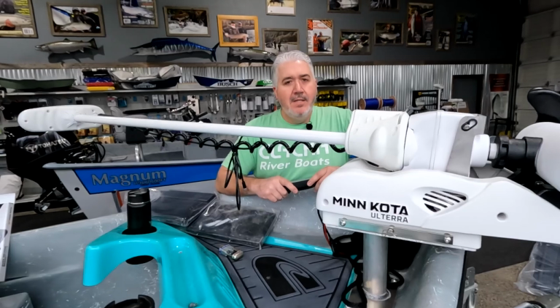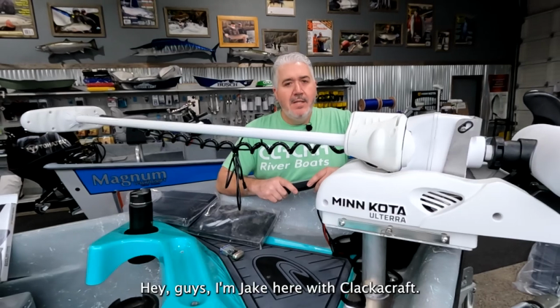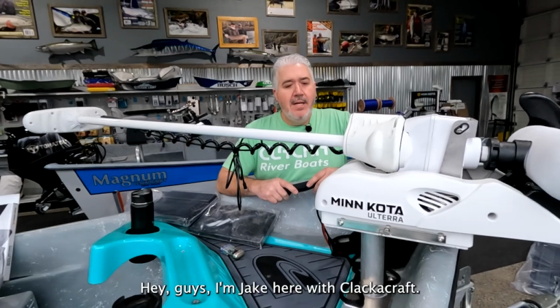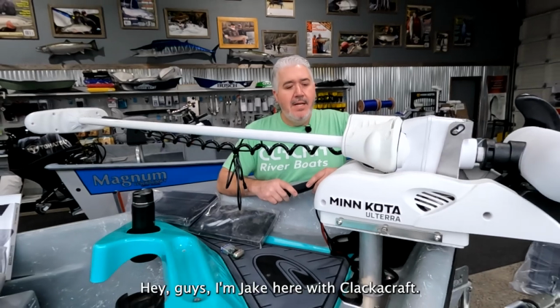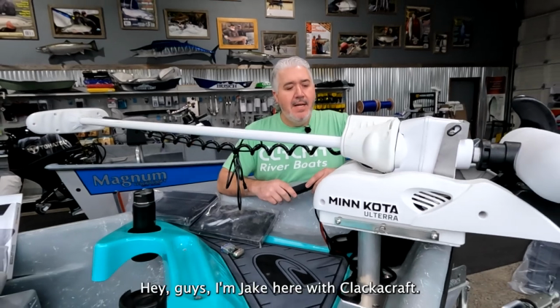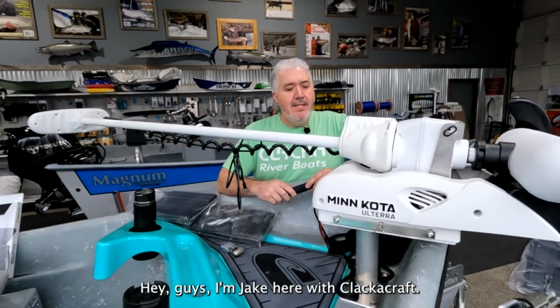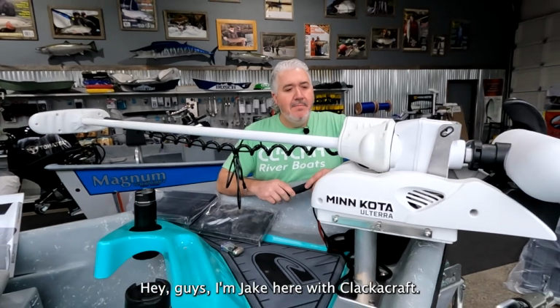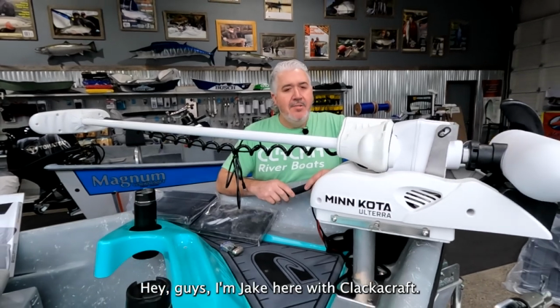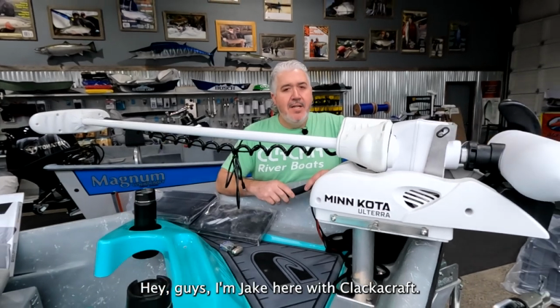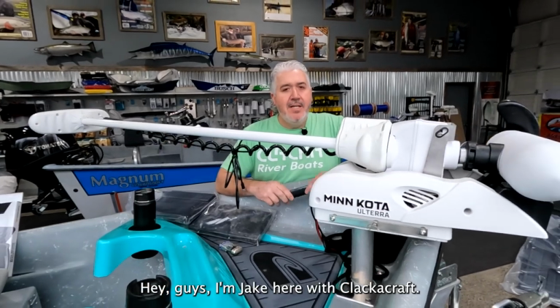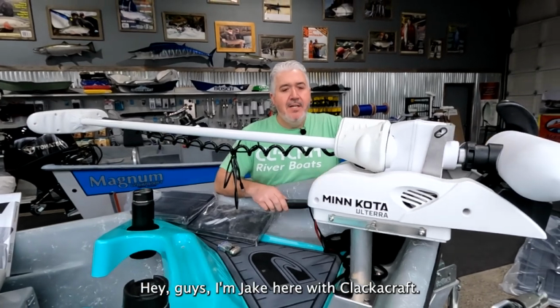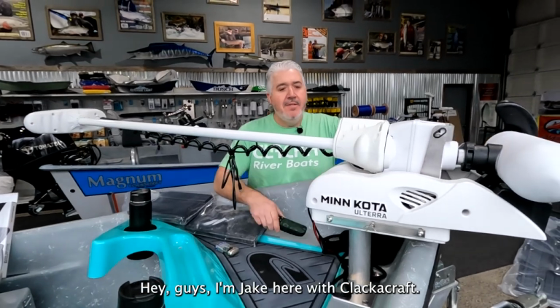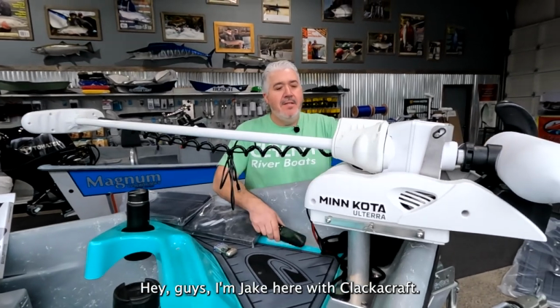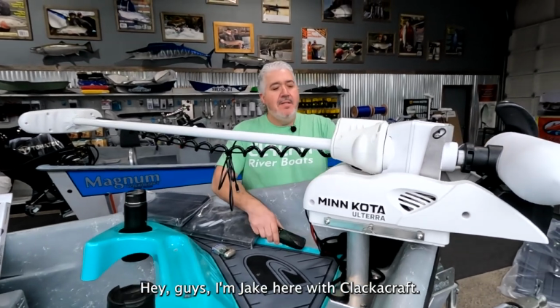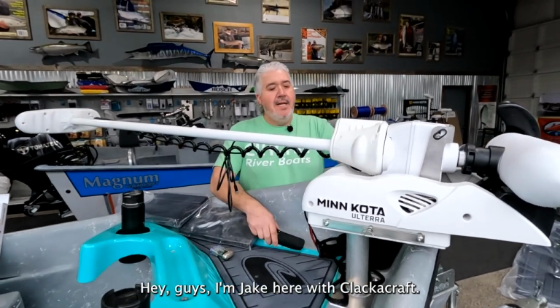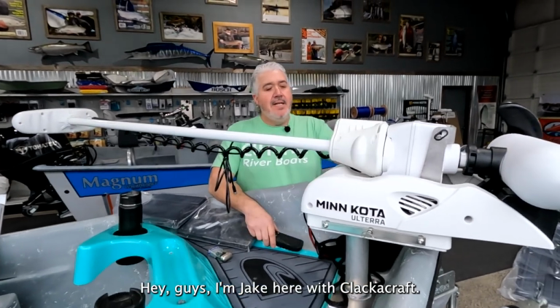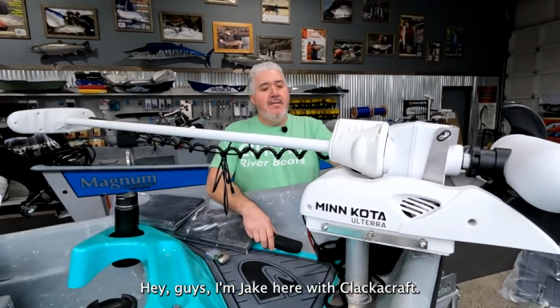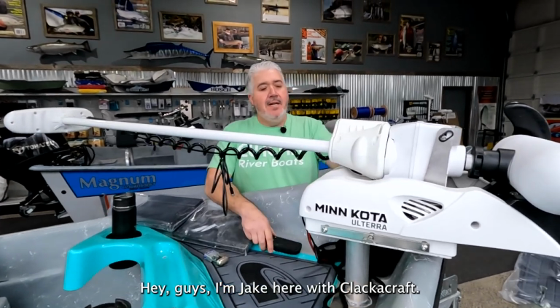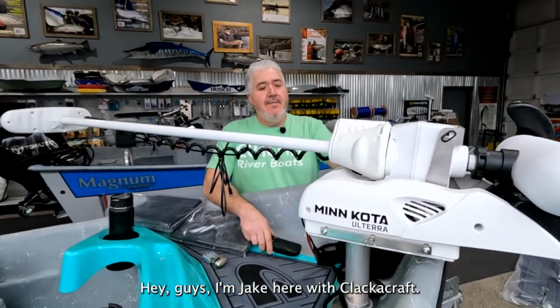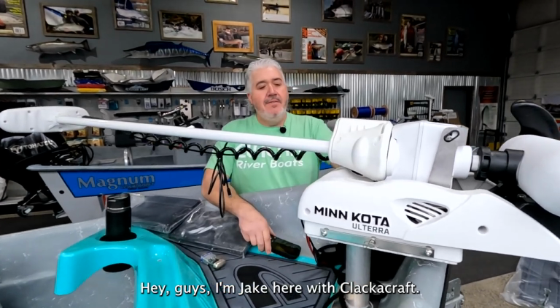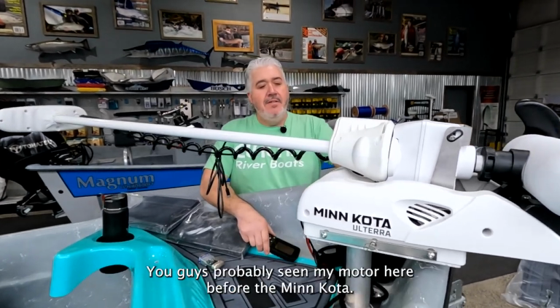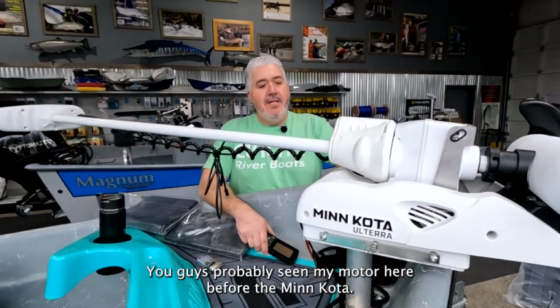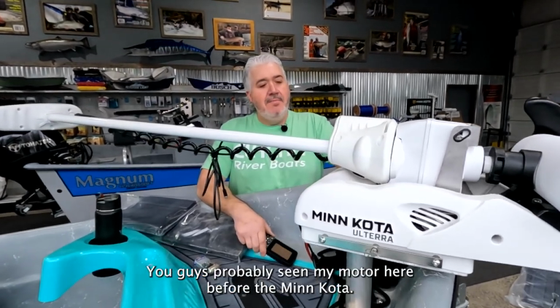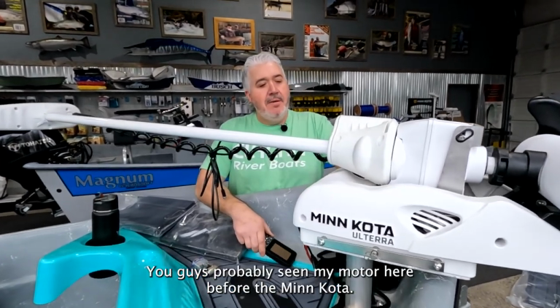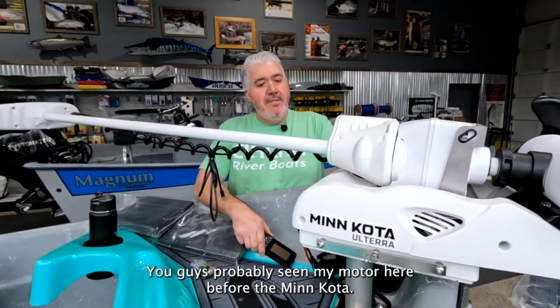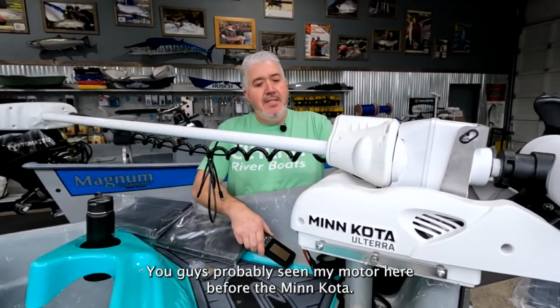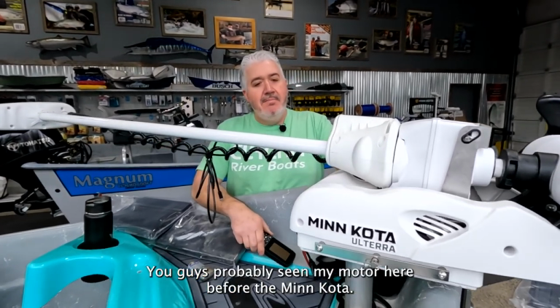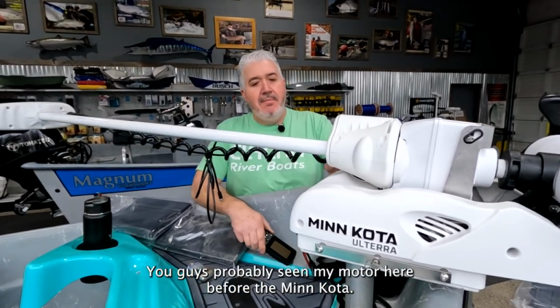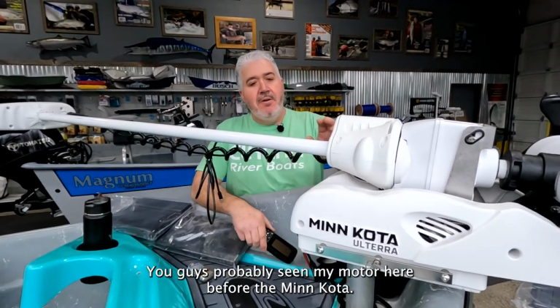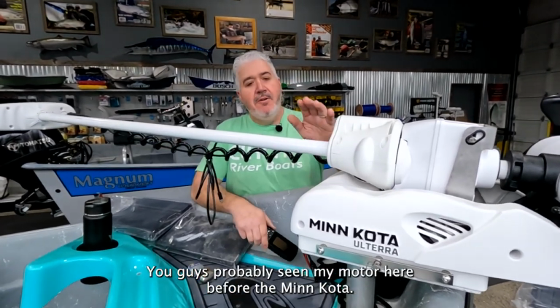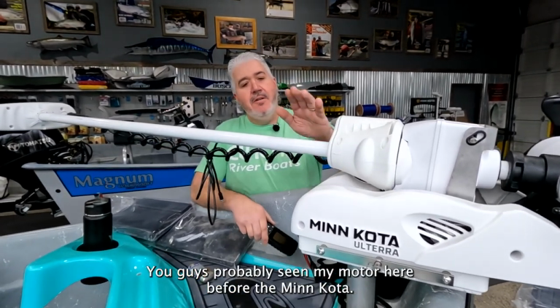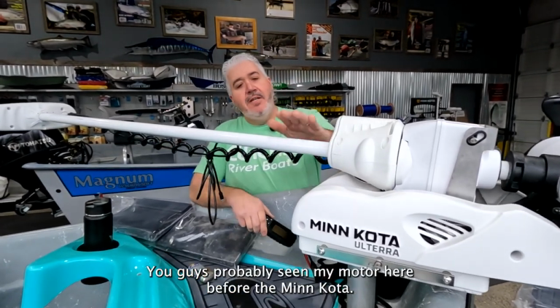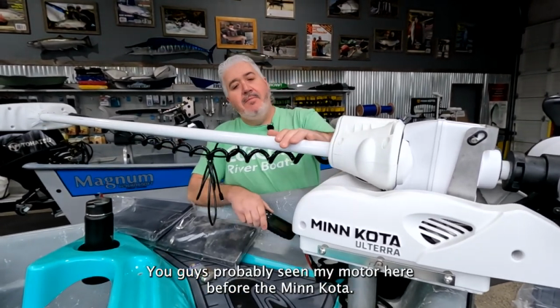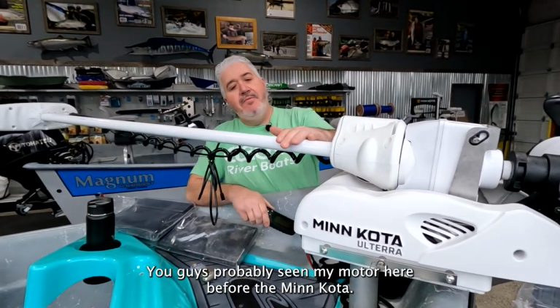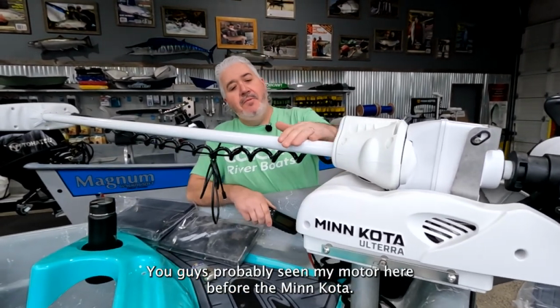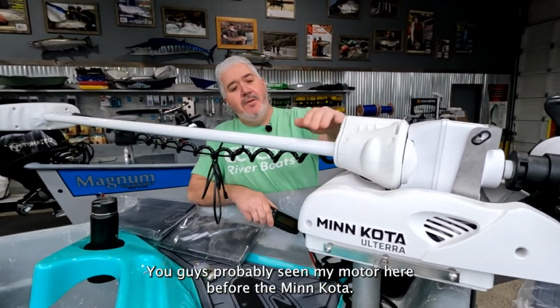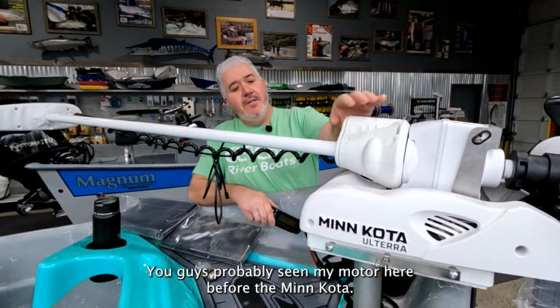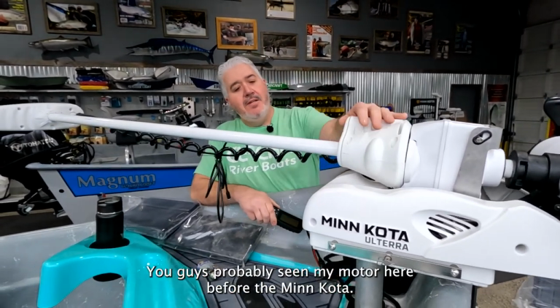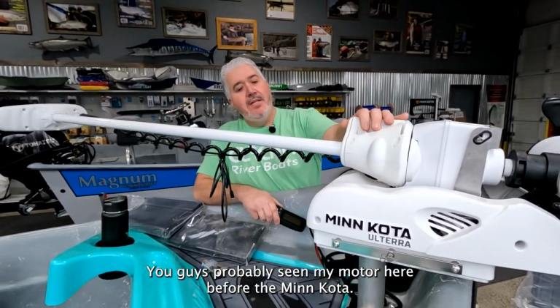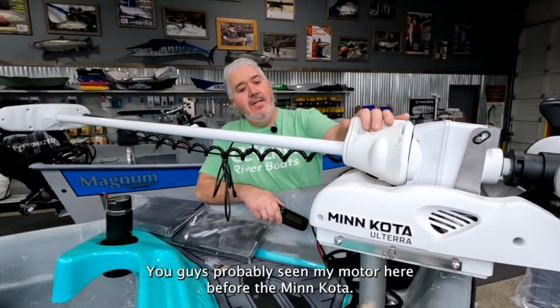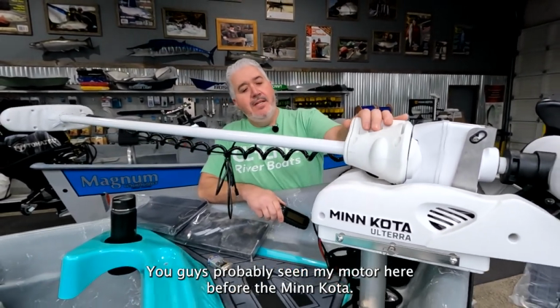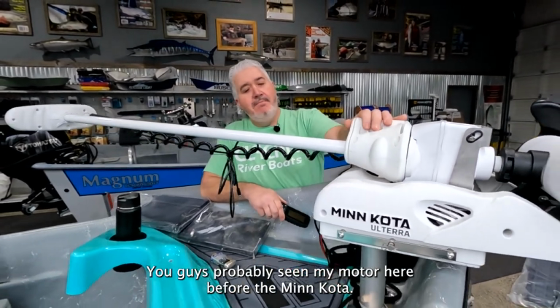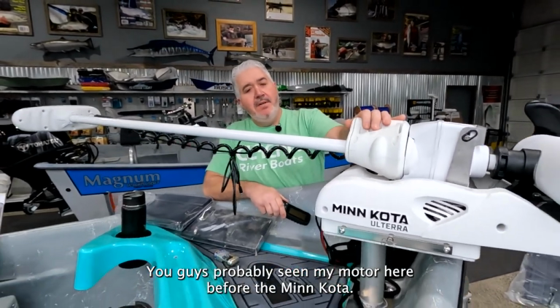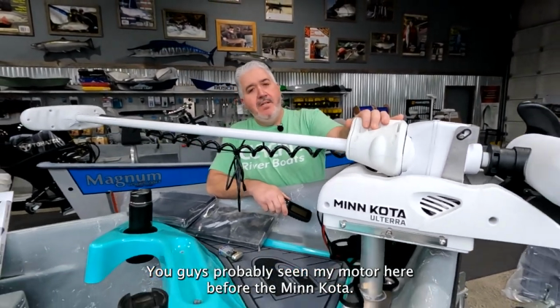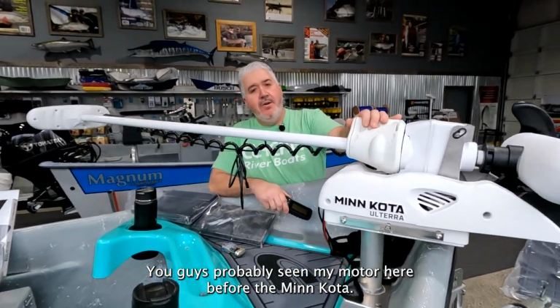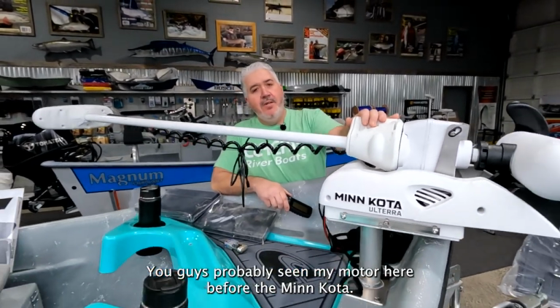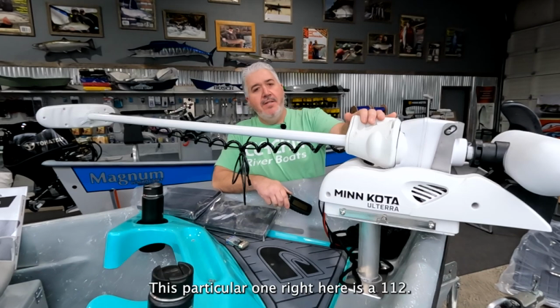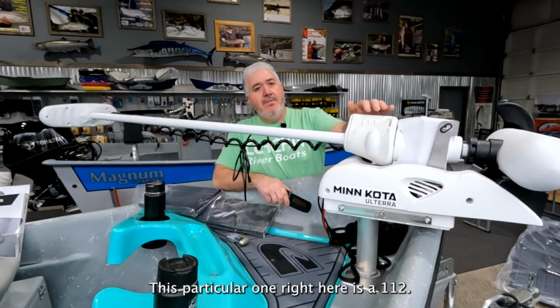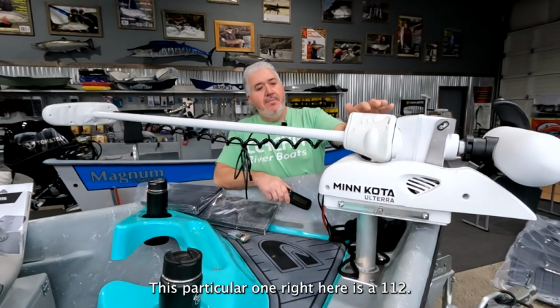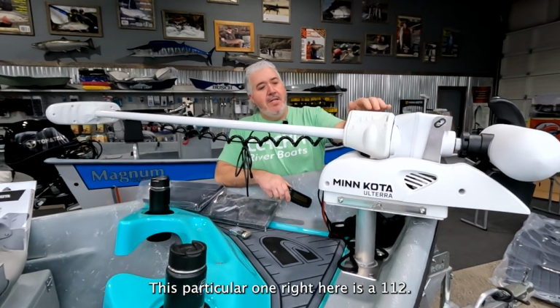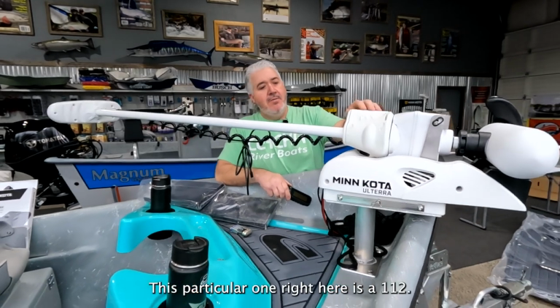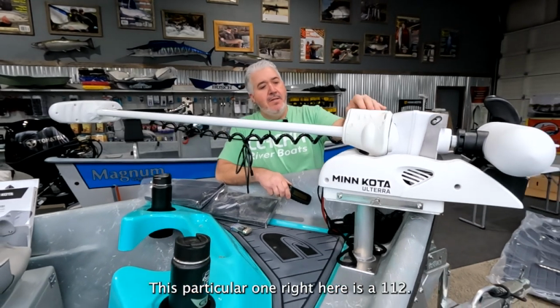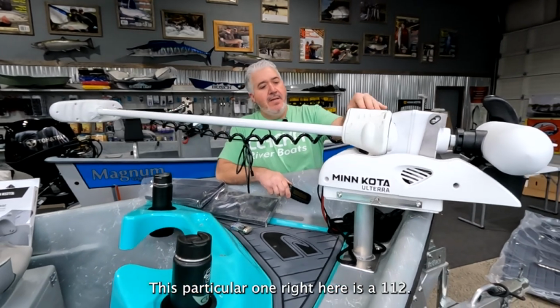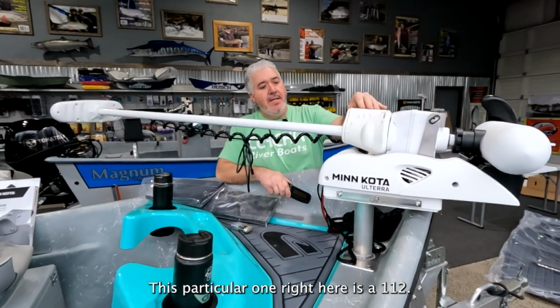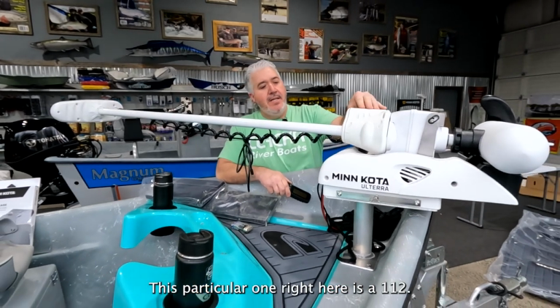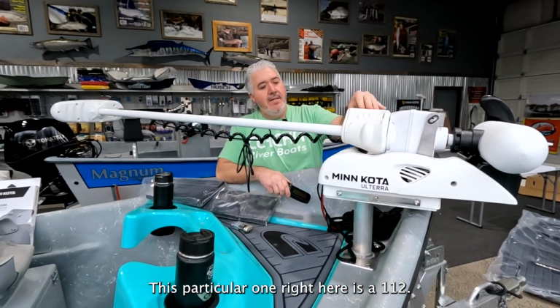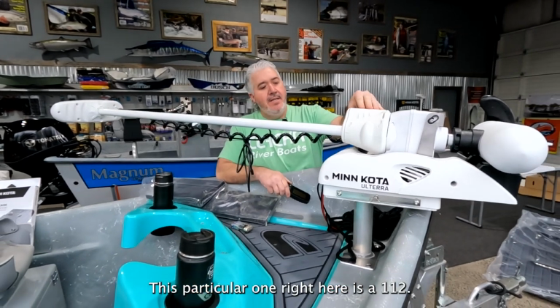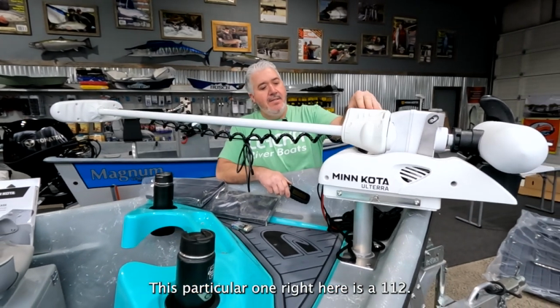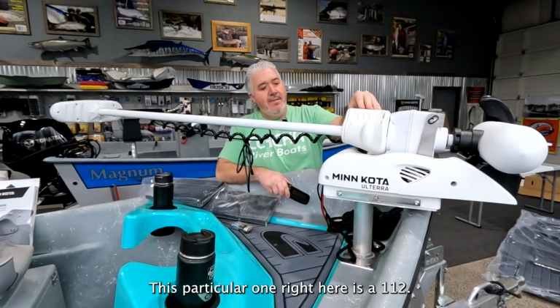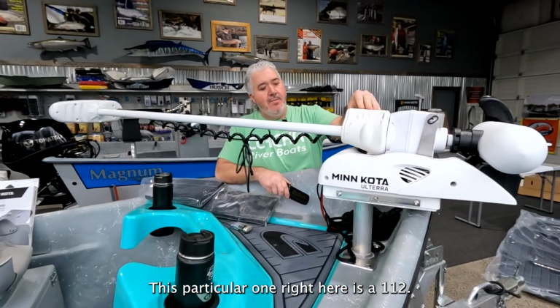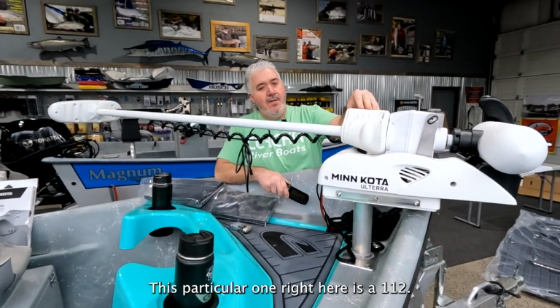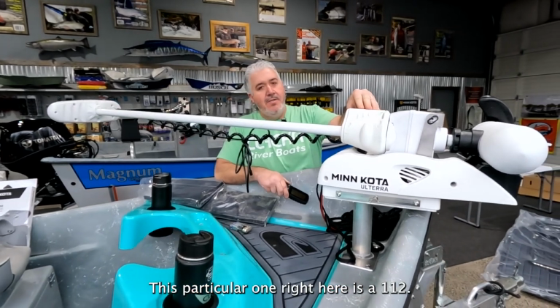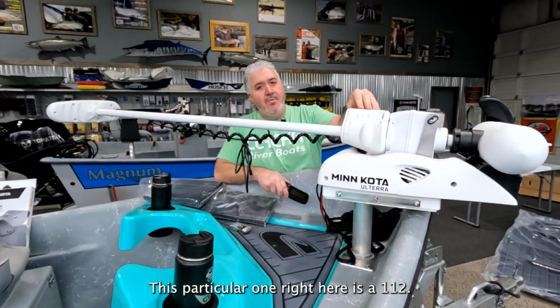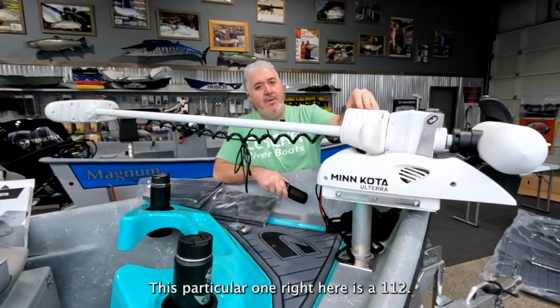Hey guys, I'm Jake here with Clackercraft. You guys have probably seen my motor here before, the Minn Kota. This particular one right here is a 112.